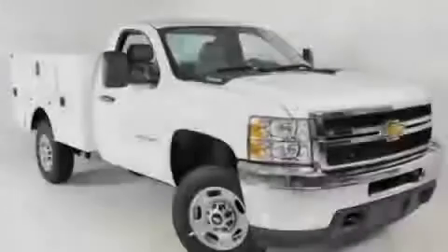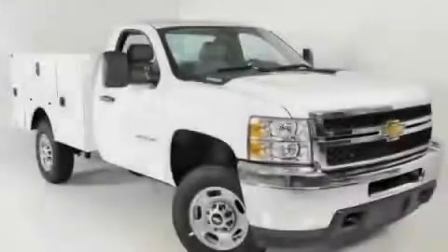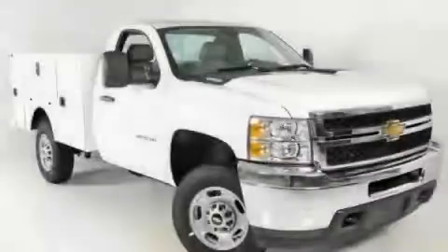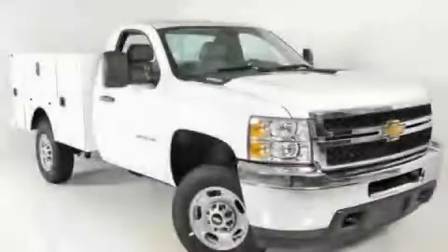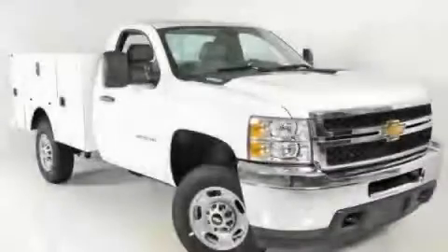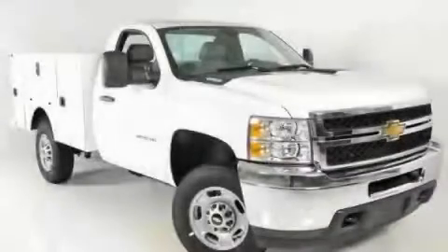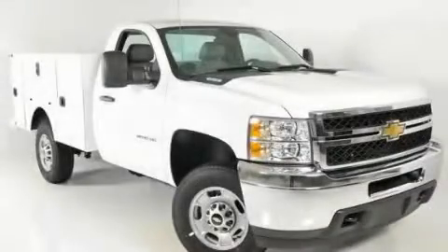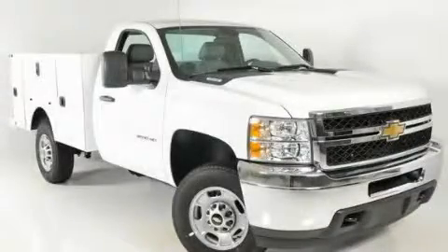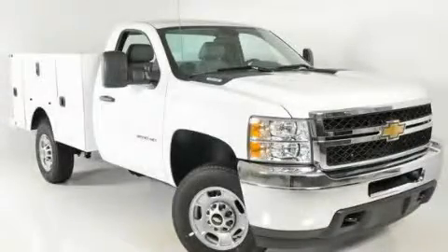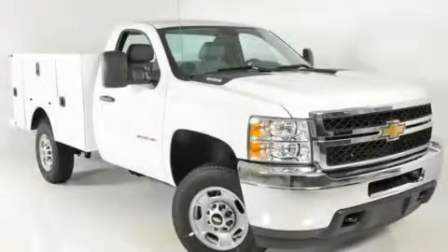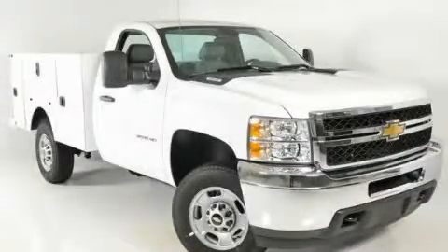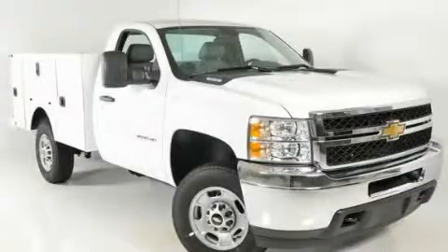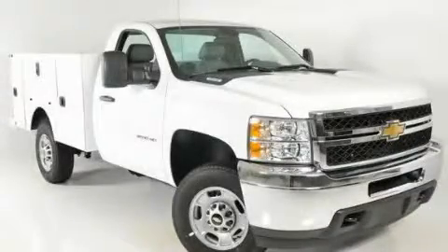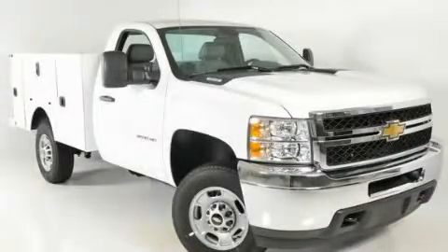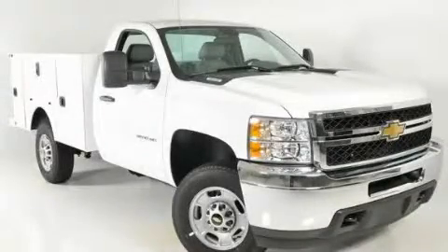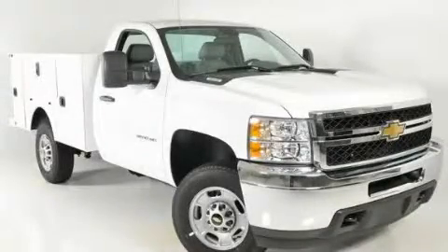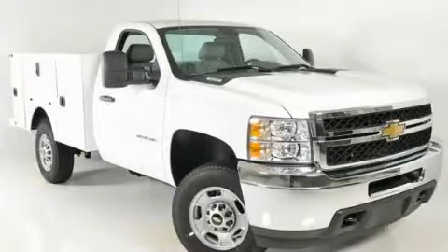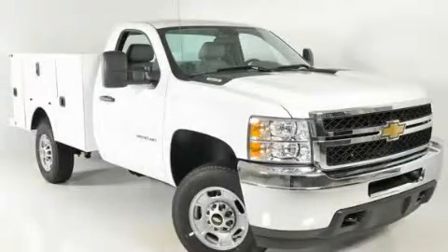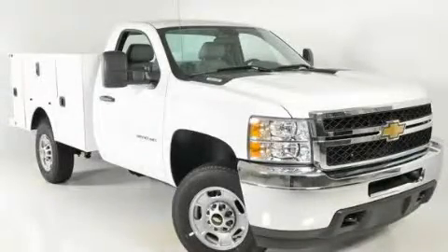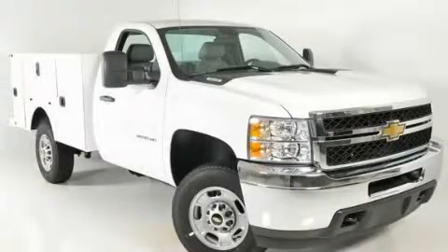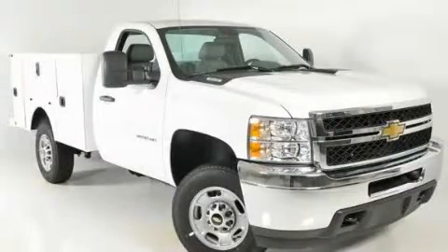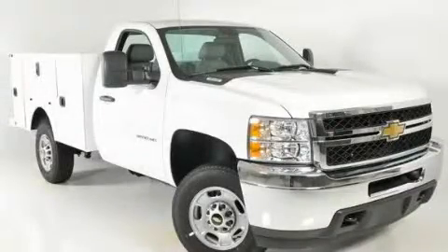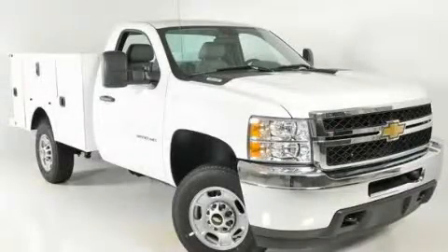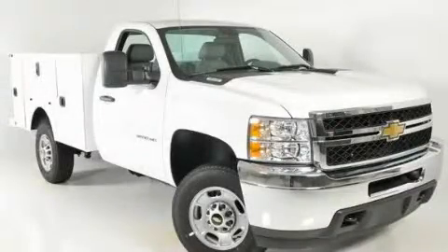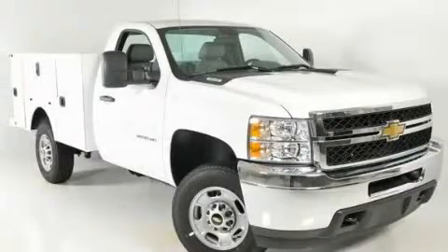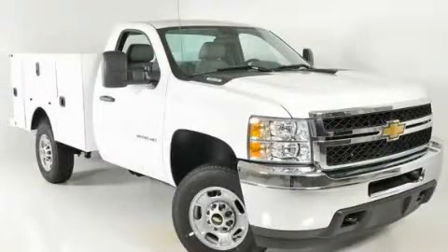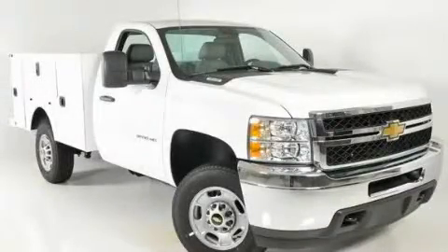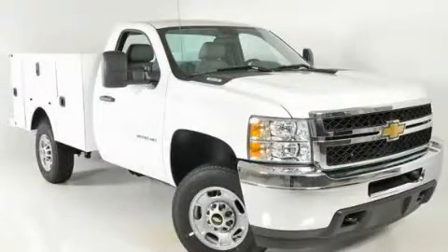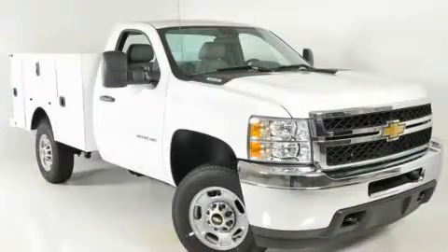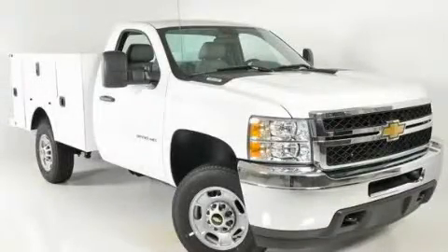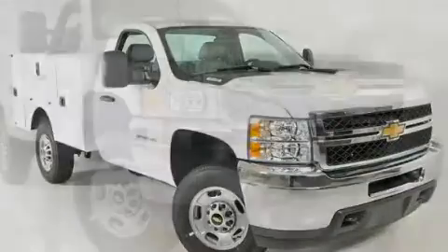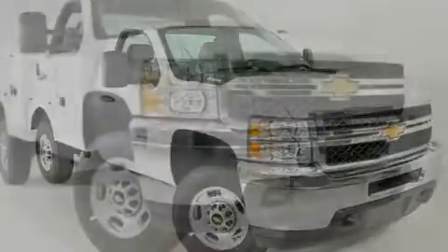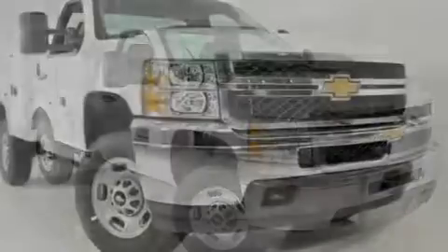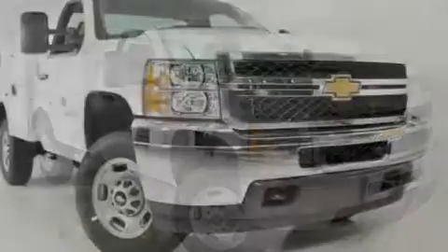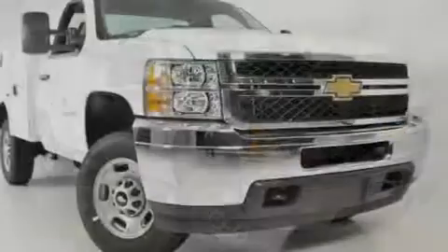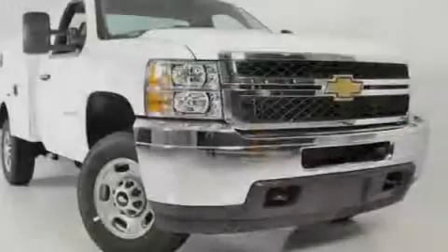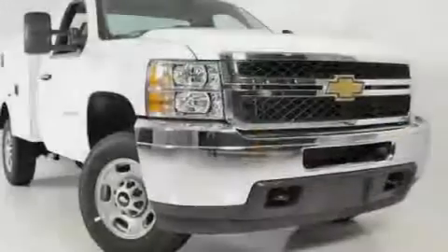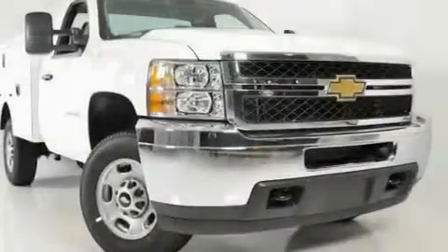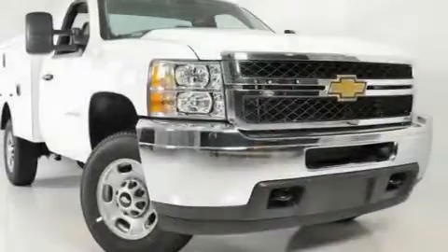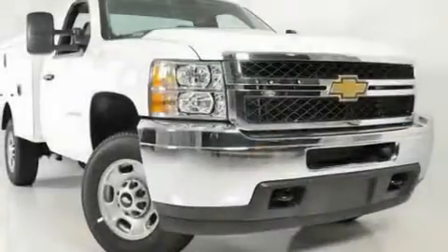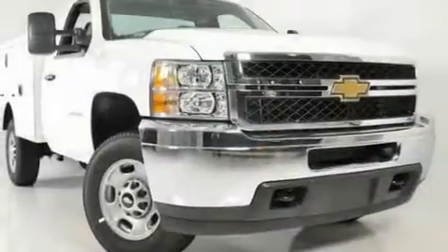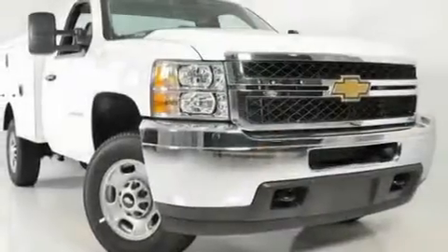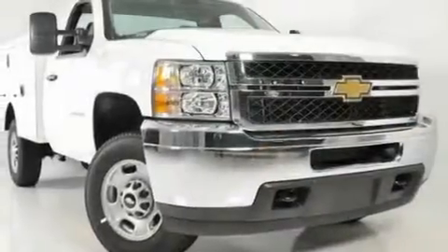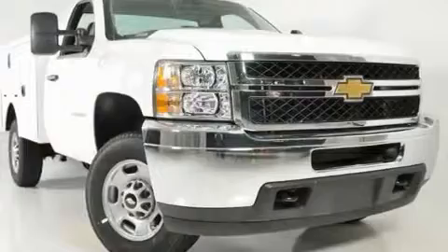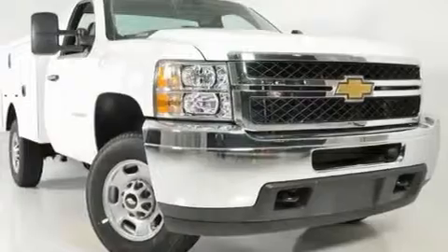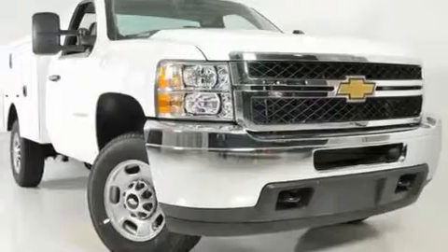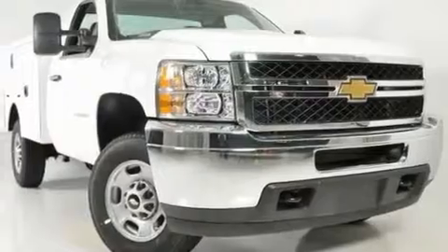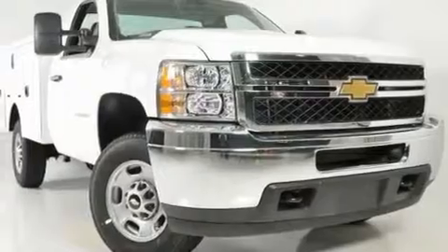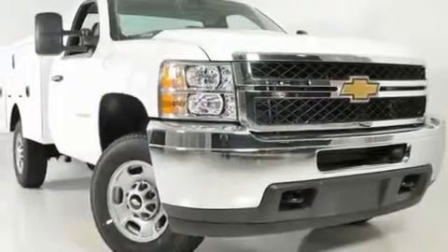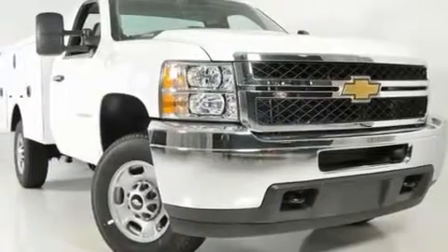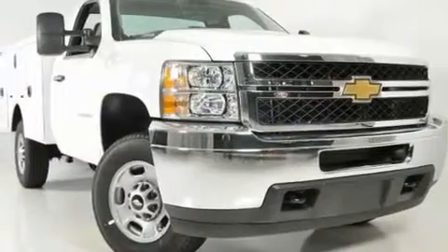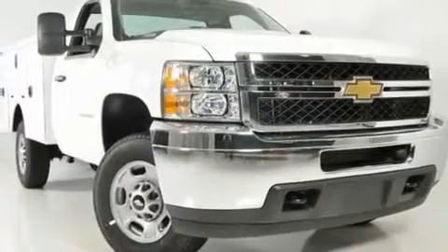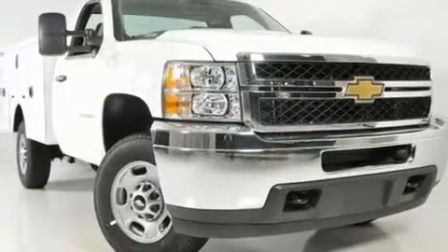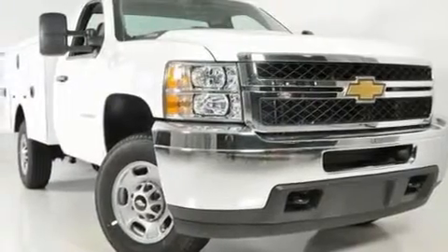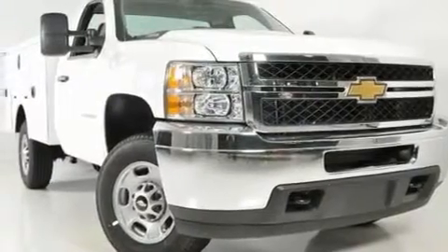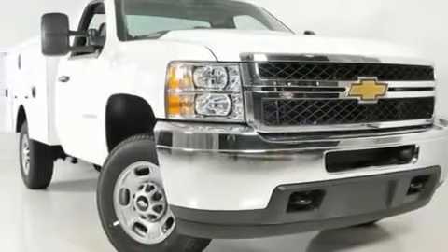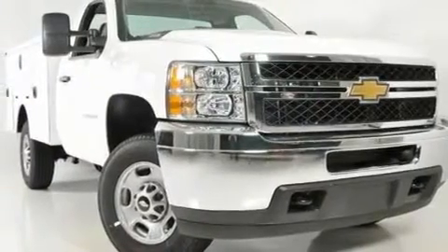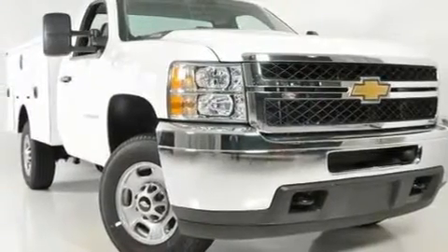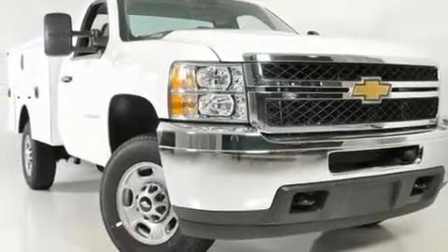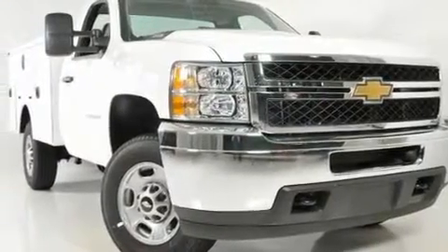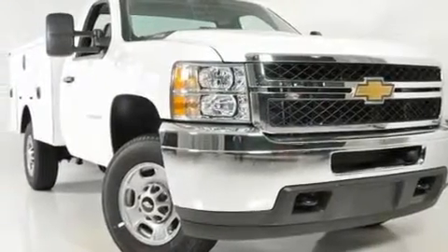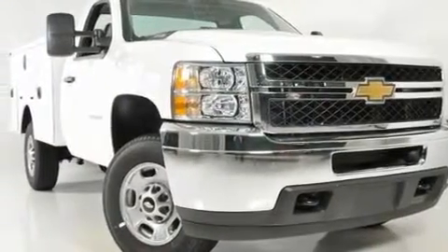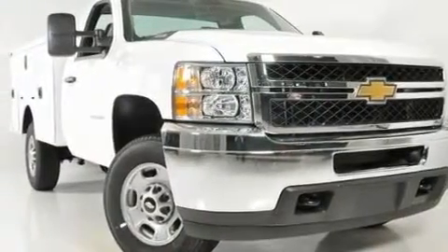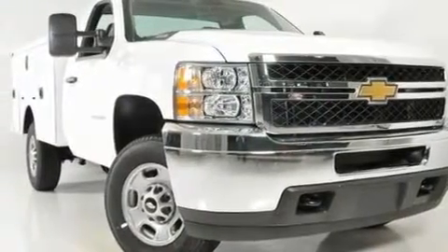This is a brand new 2011 Chevrolet Silverado 2500. Strong, durable, and dependable.